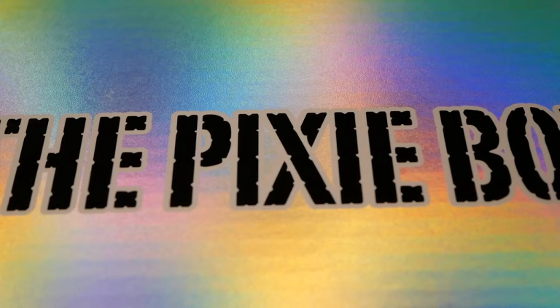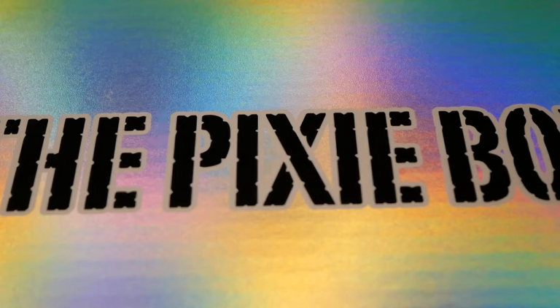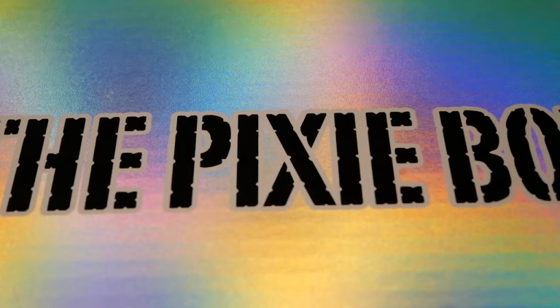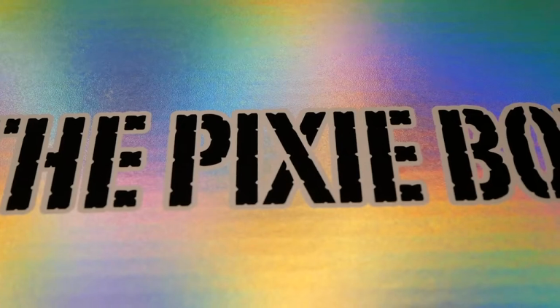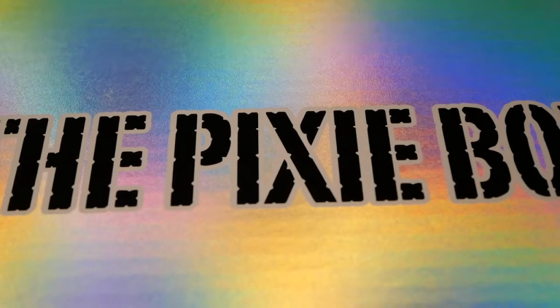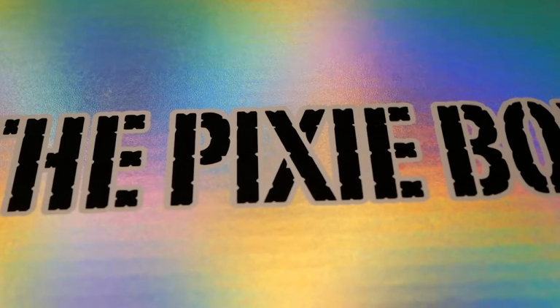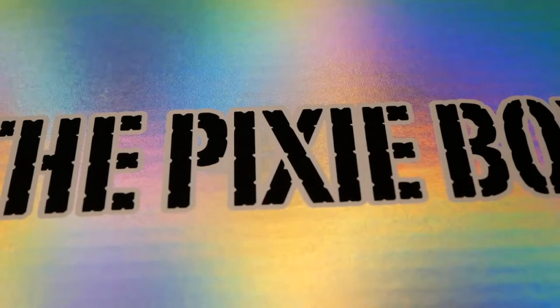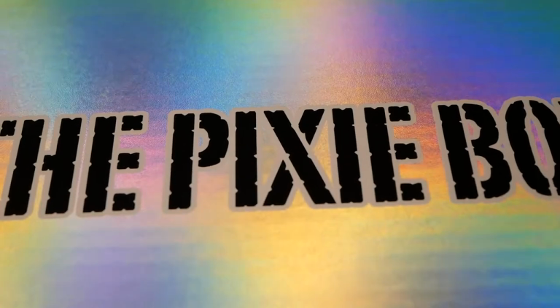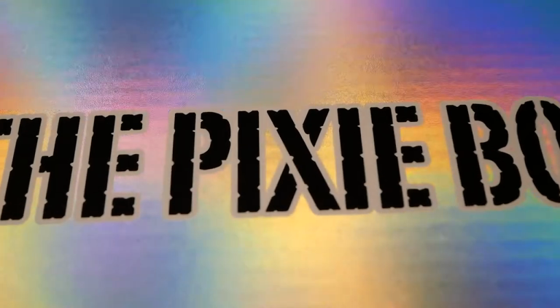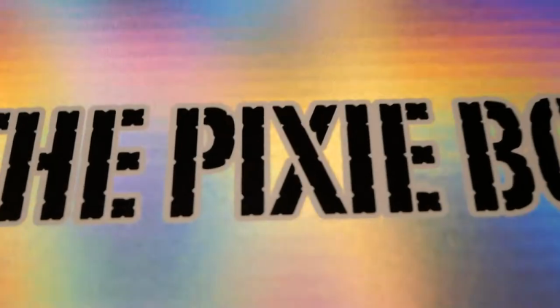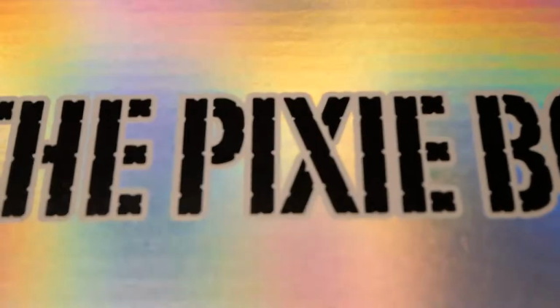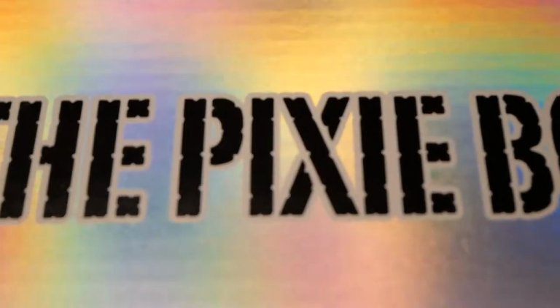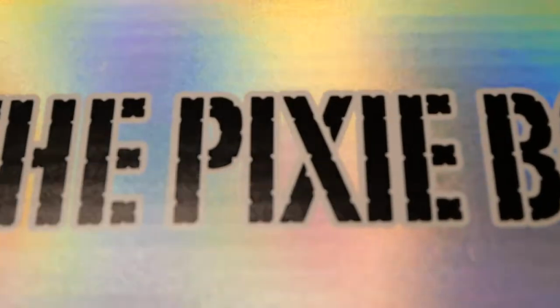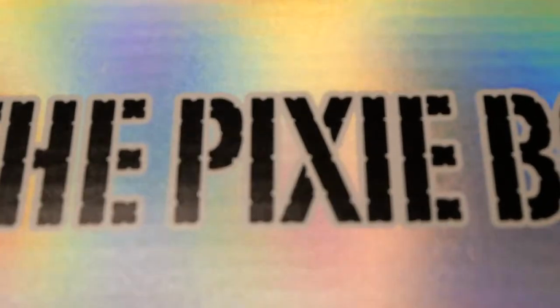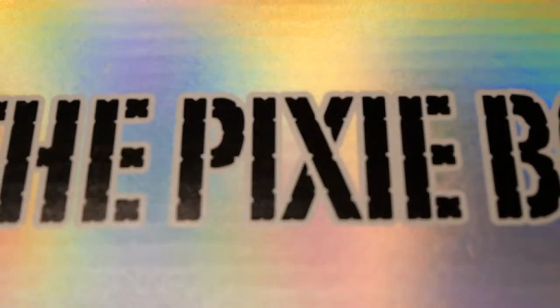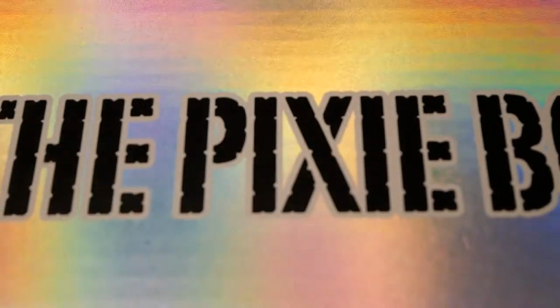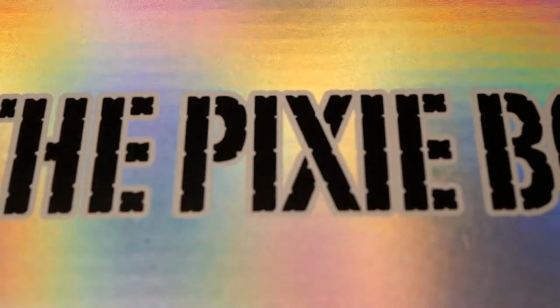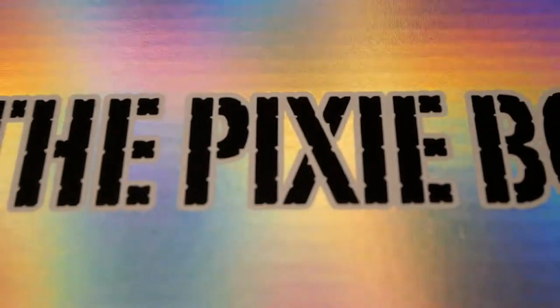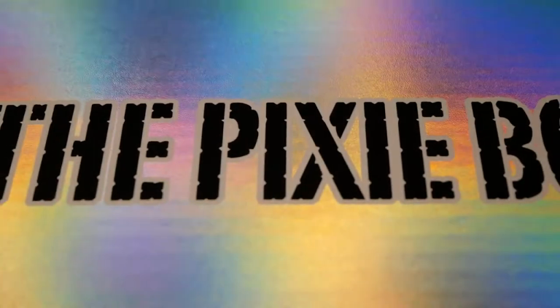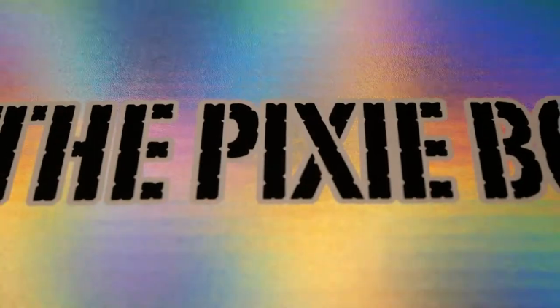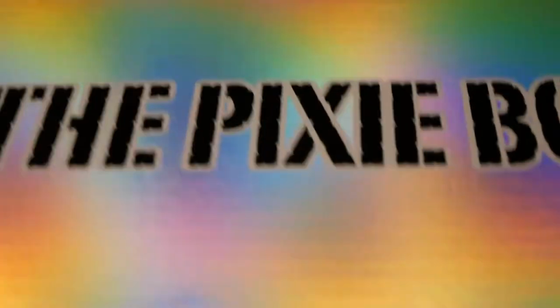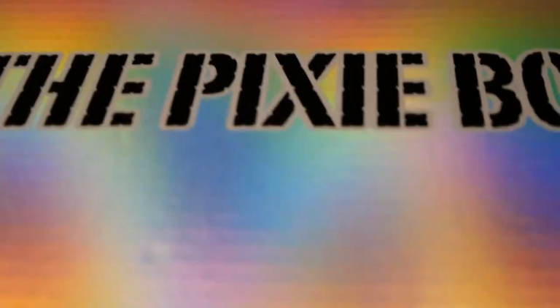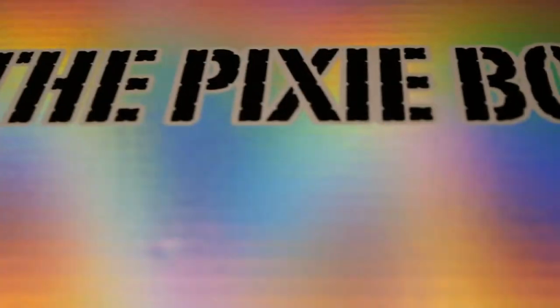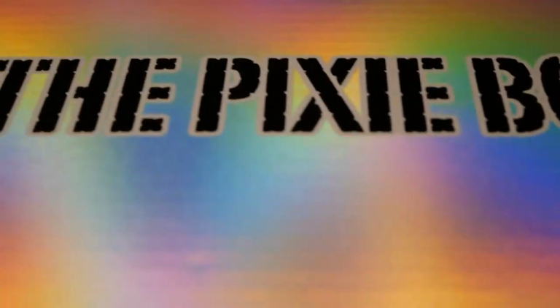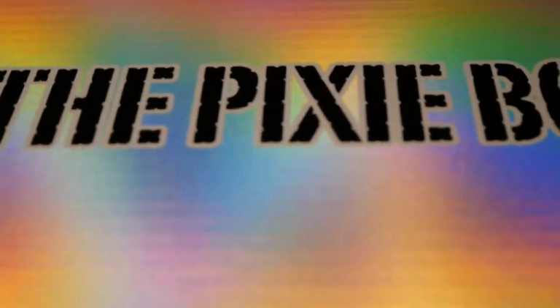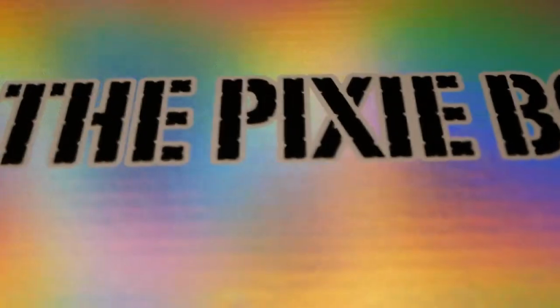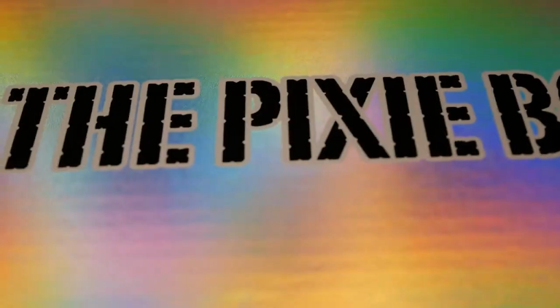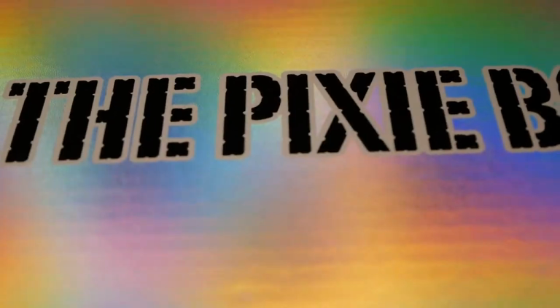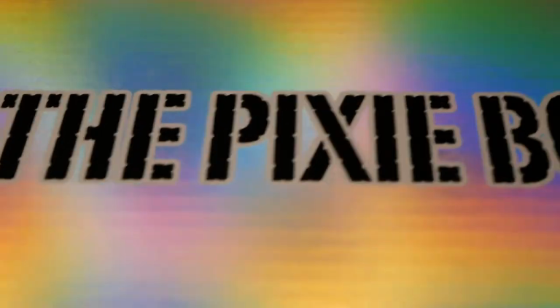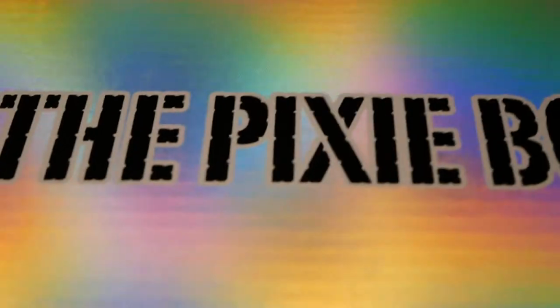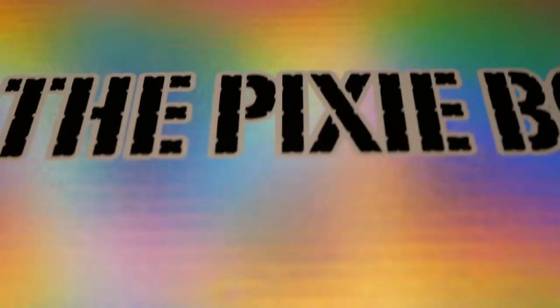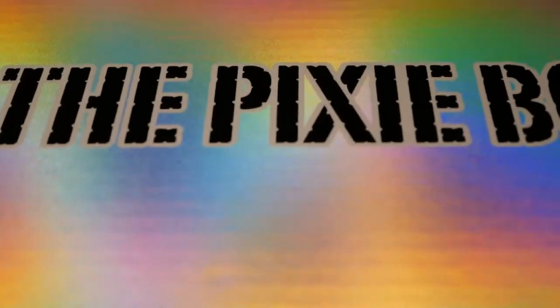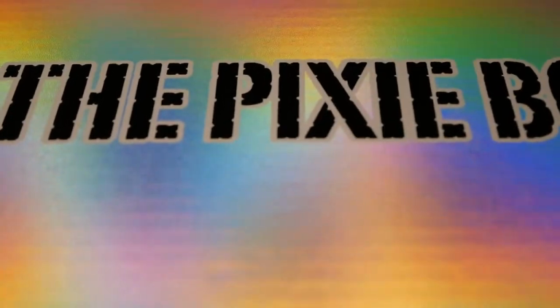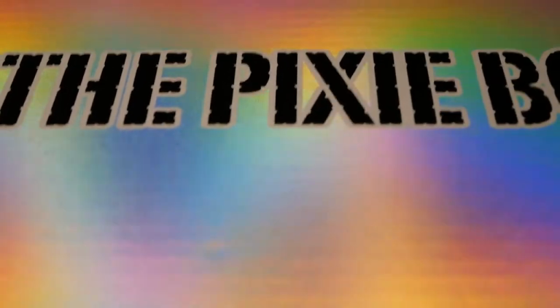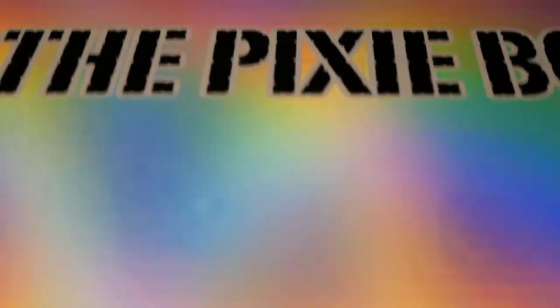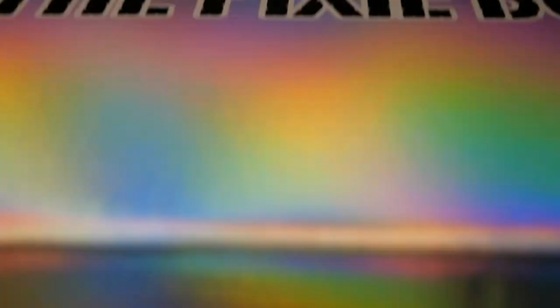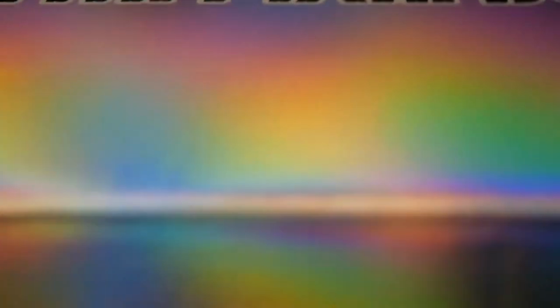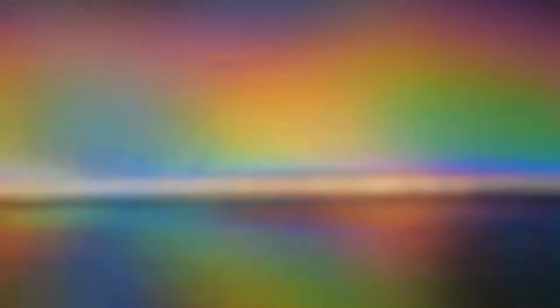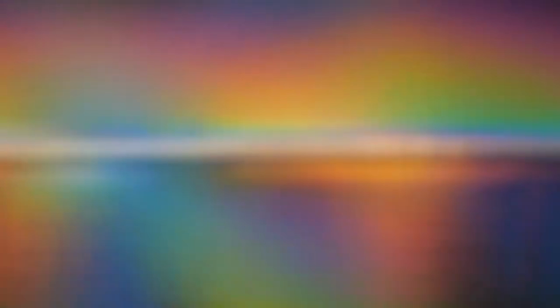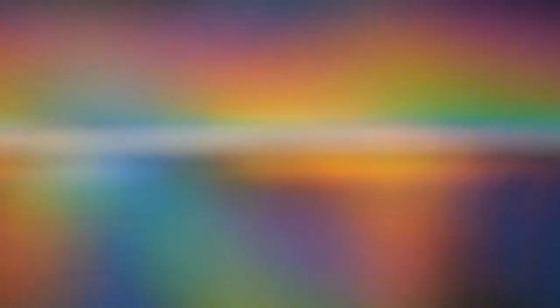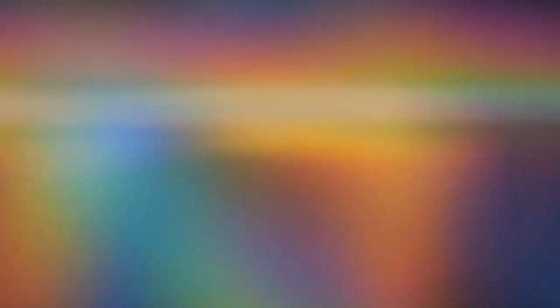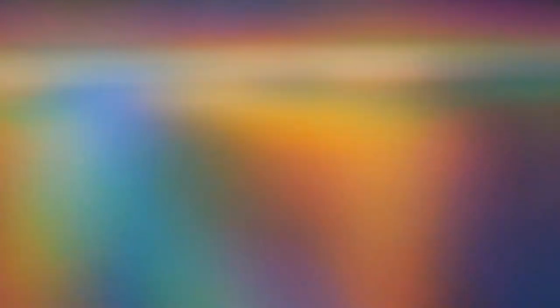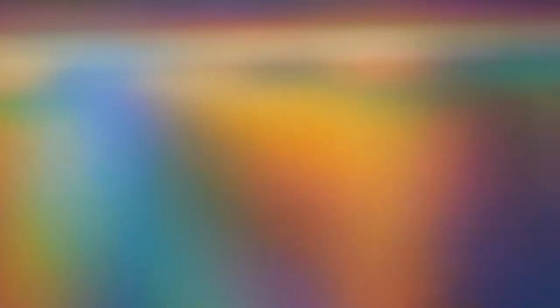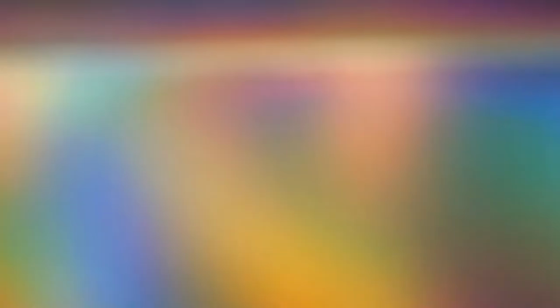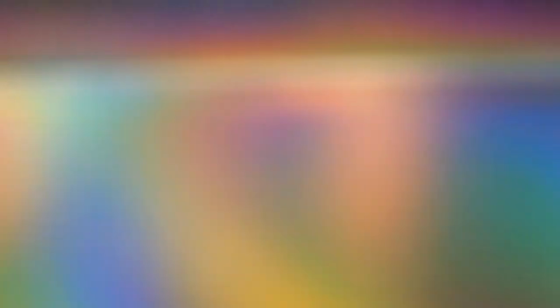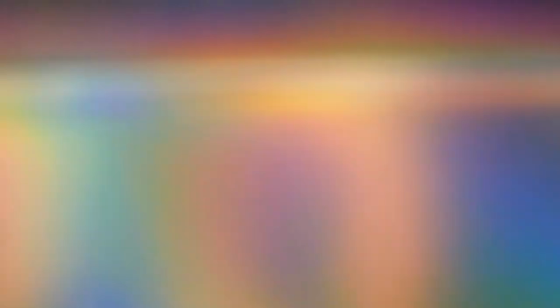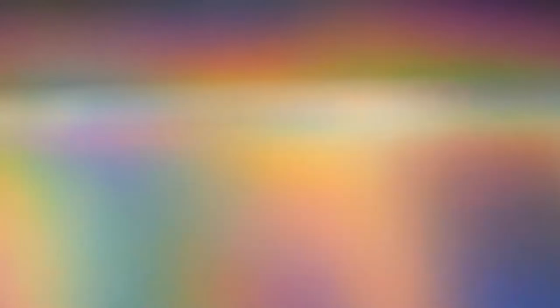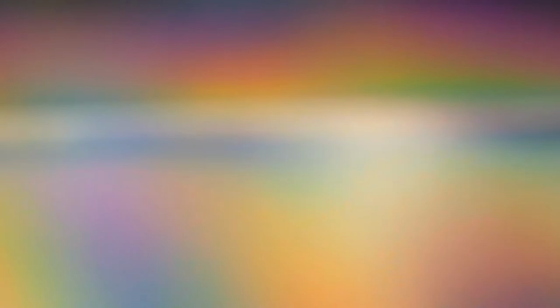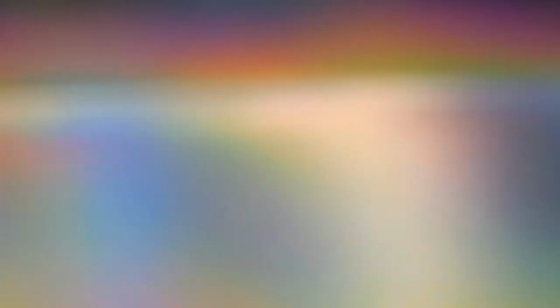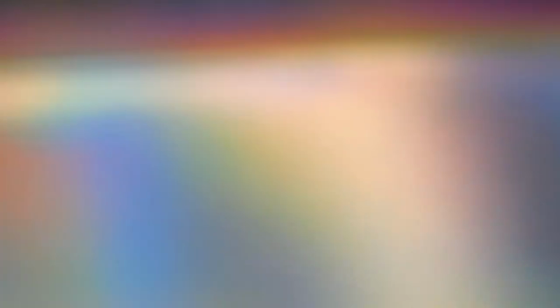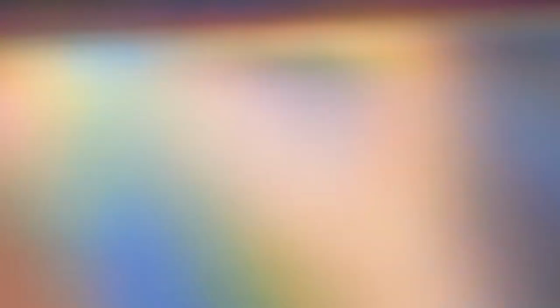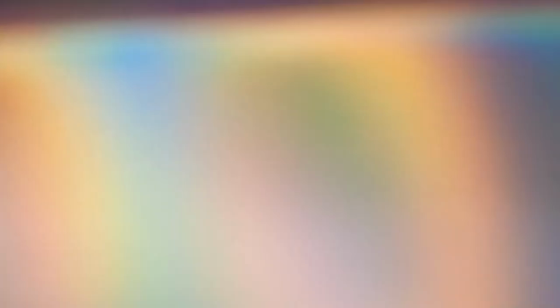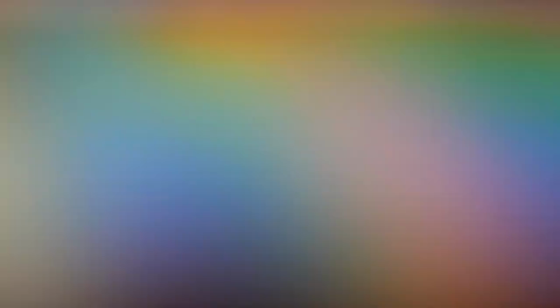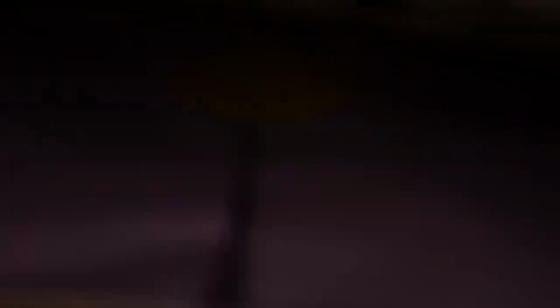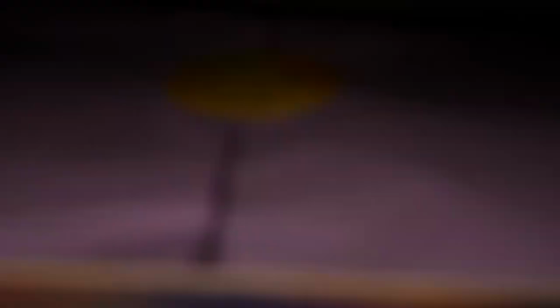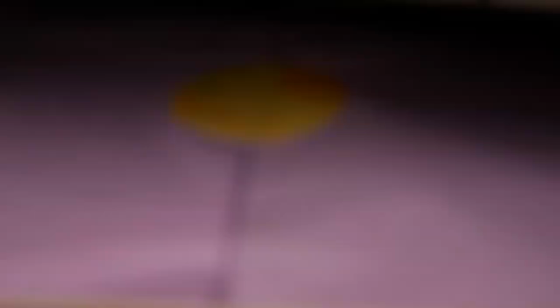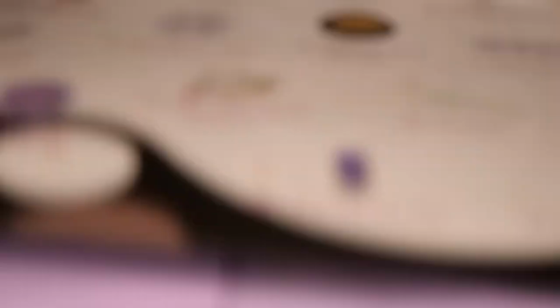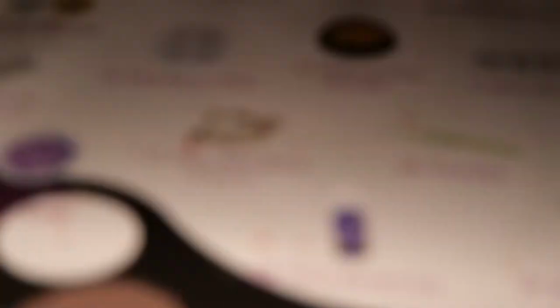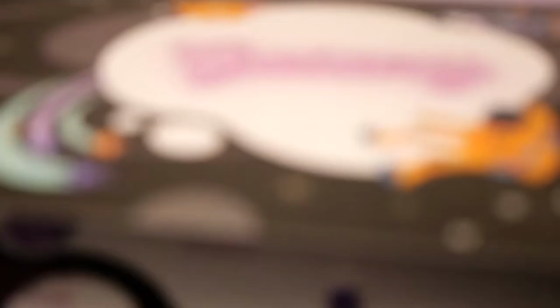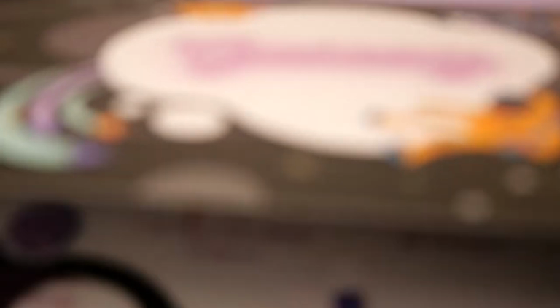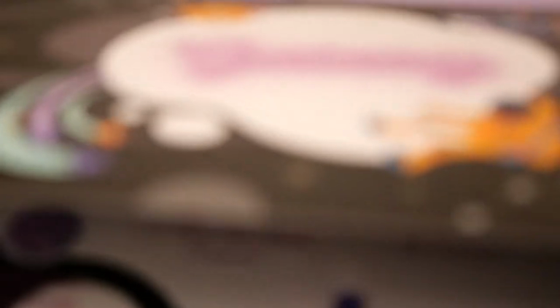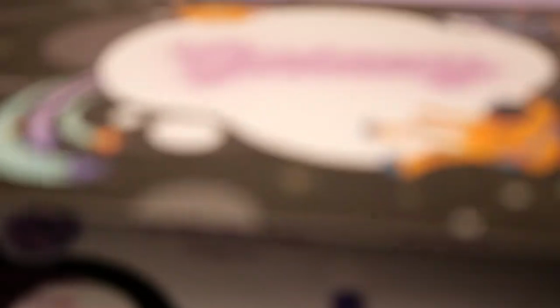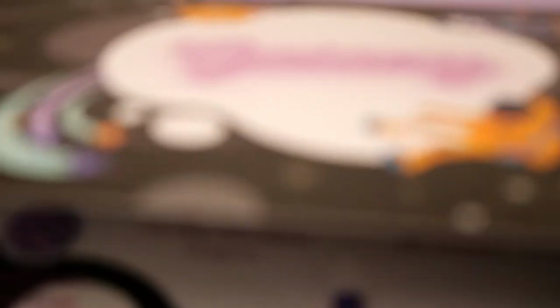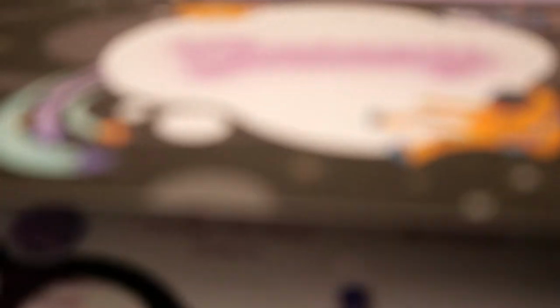Hello and welcome to this video. Today I'm going to open the Sophie and Tuffy Pixie Box with the theme galaxy.